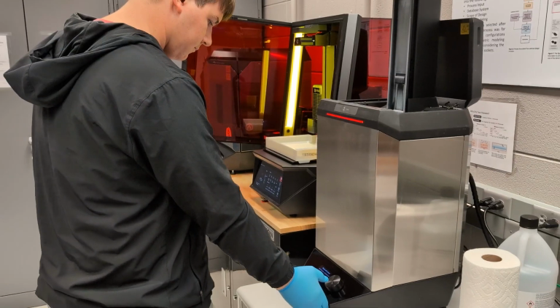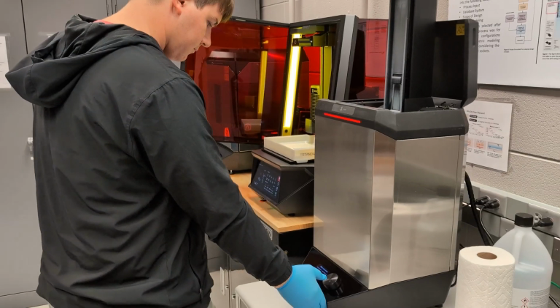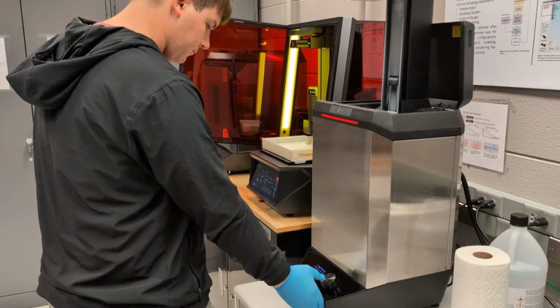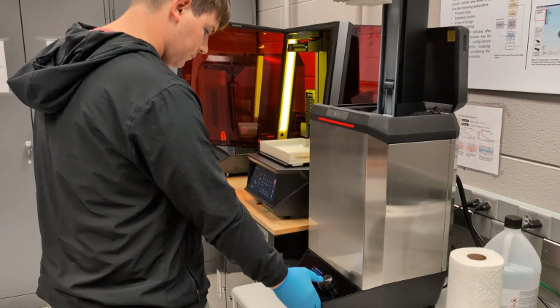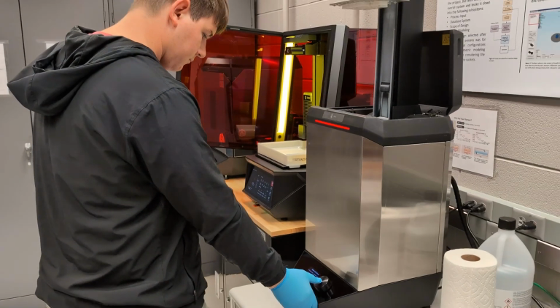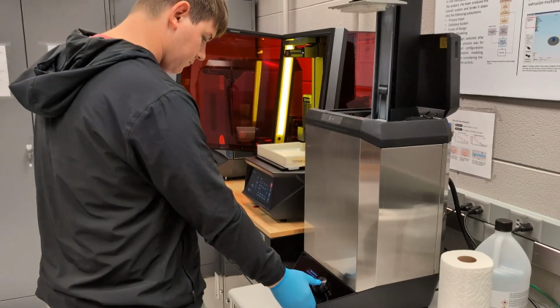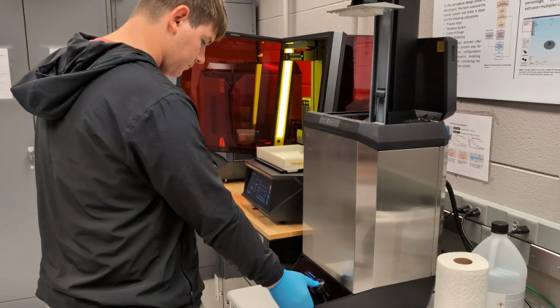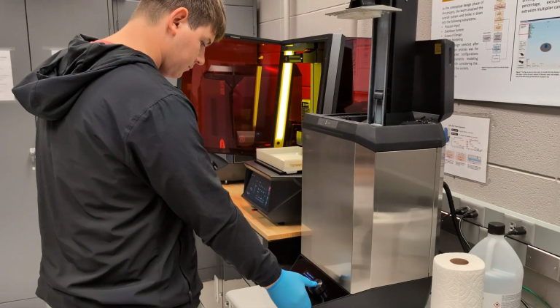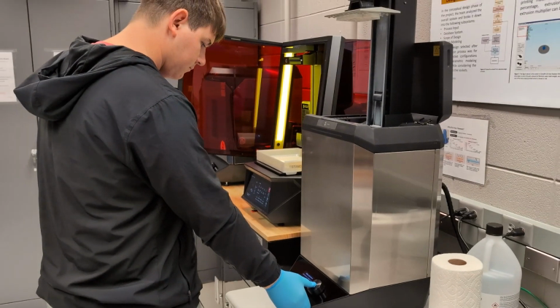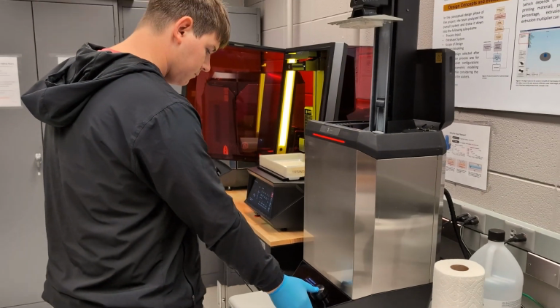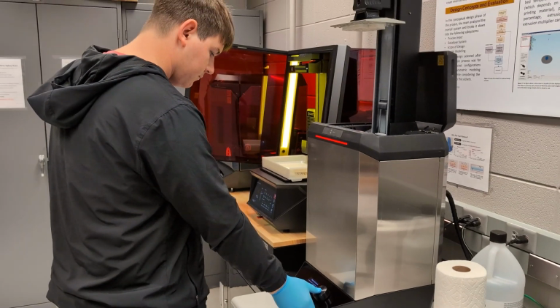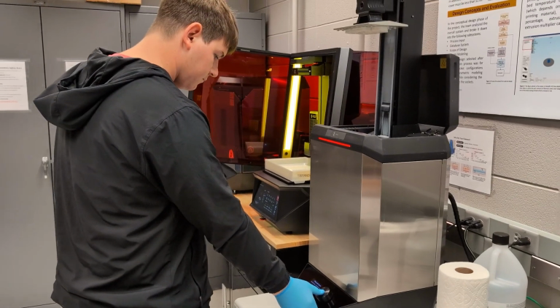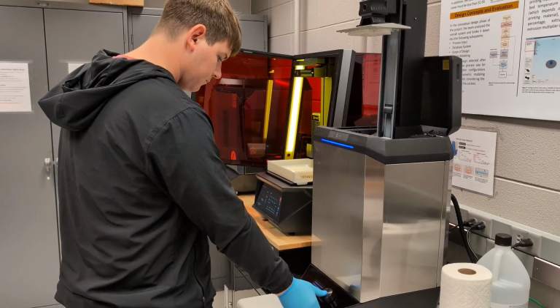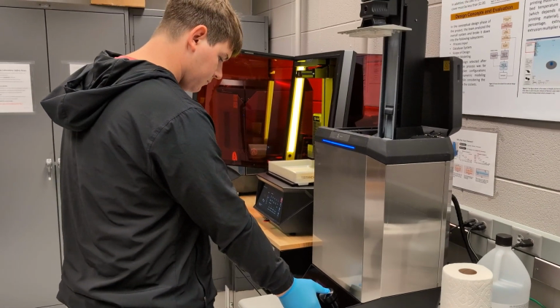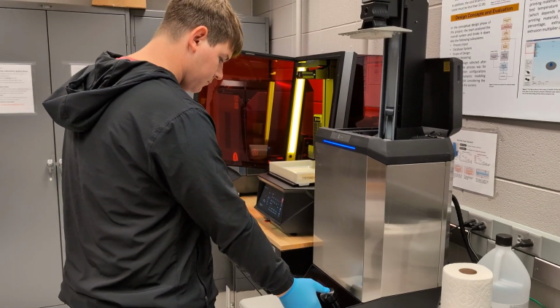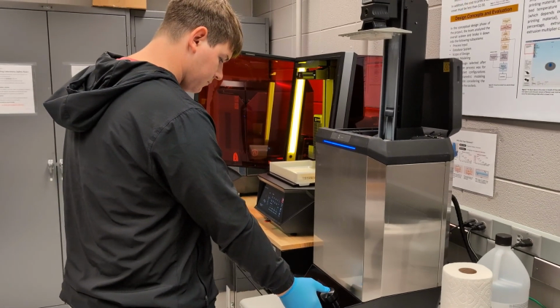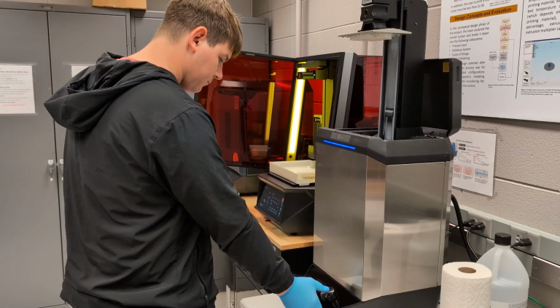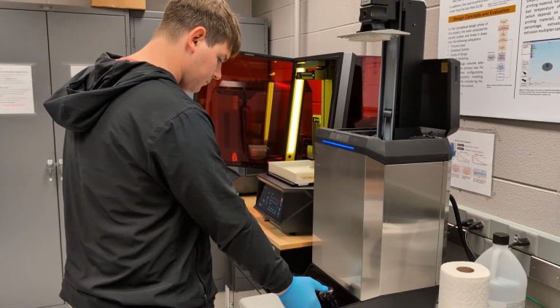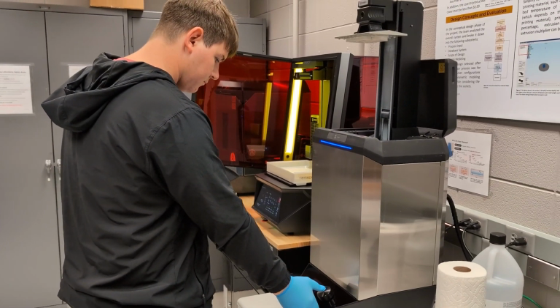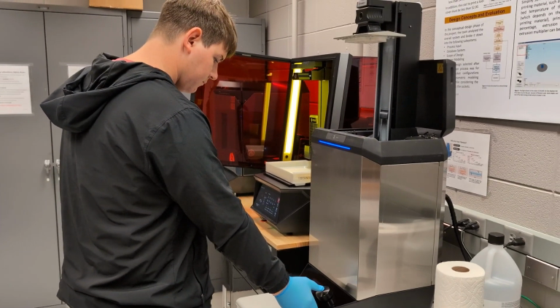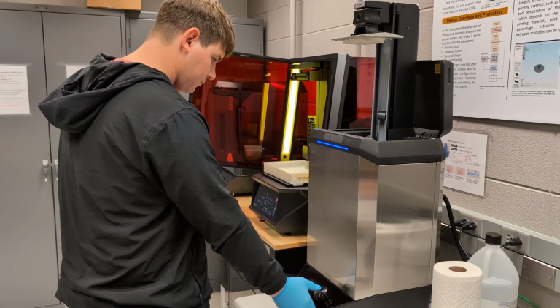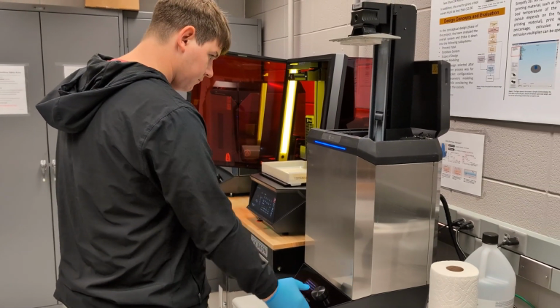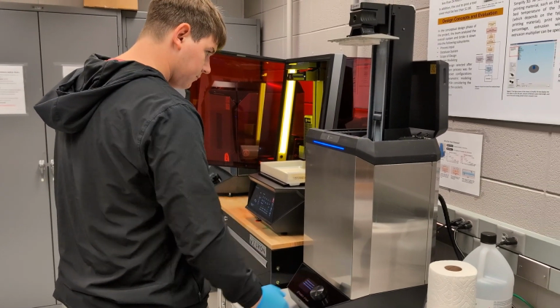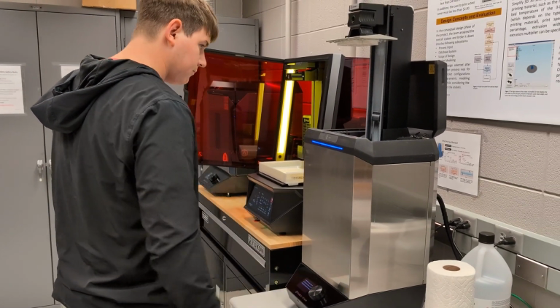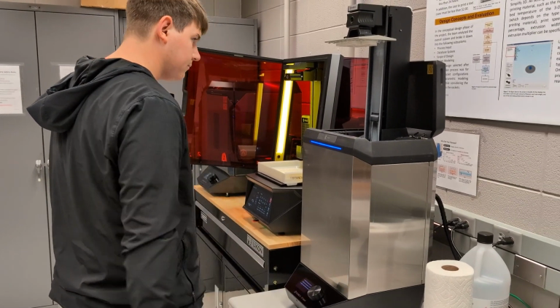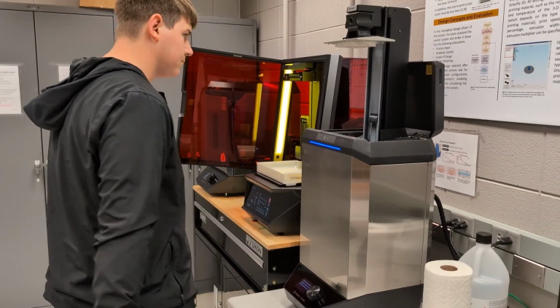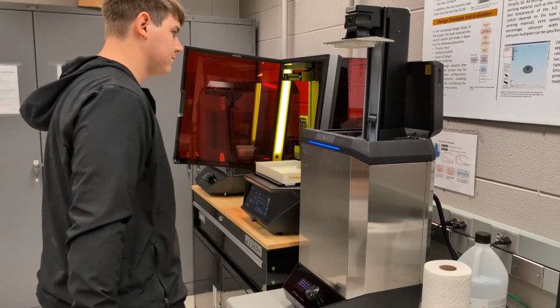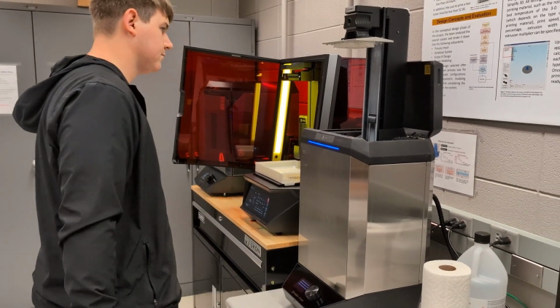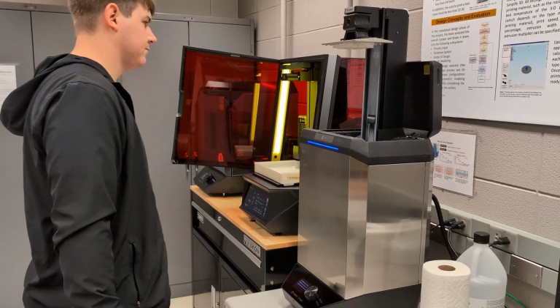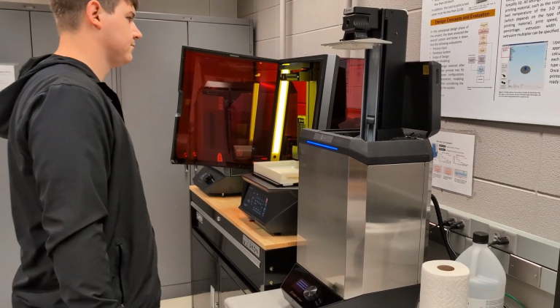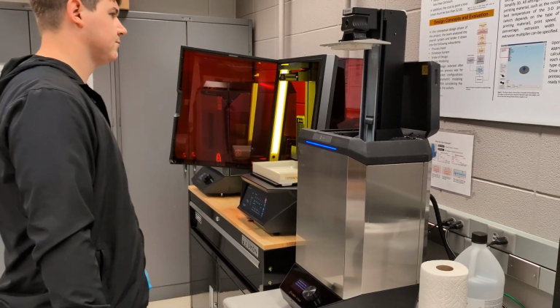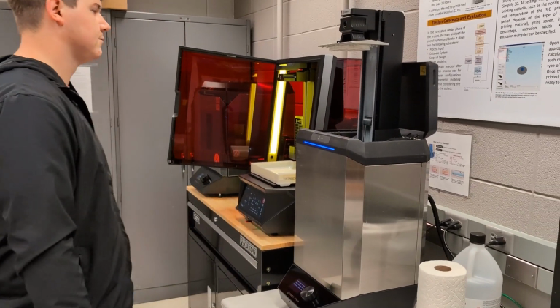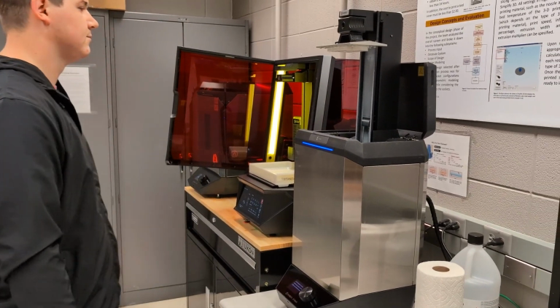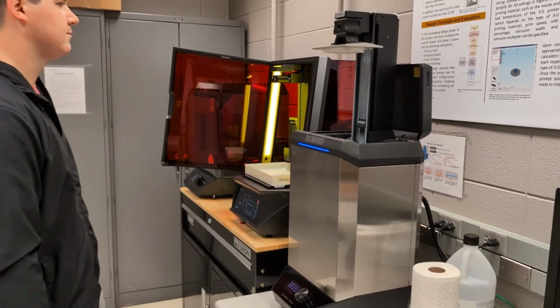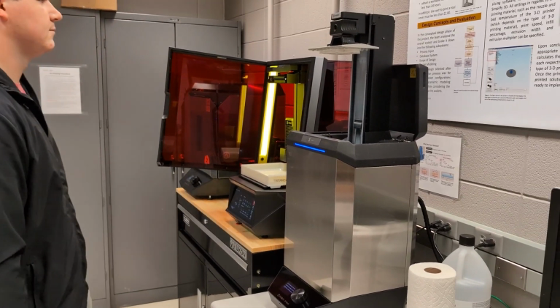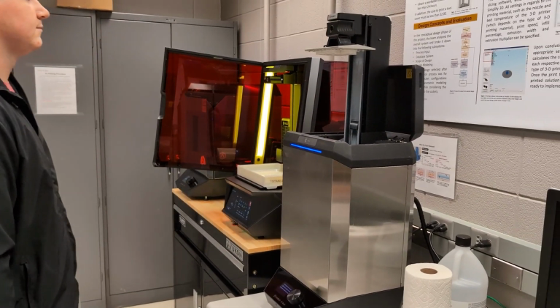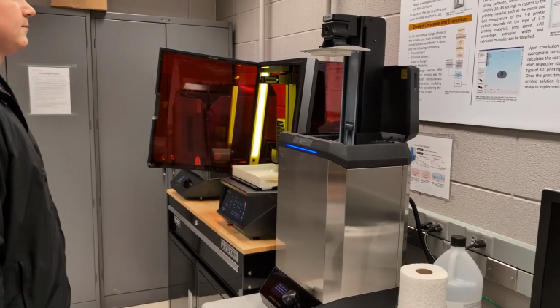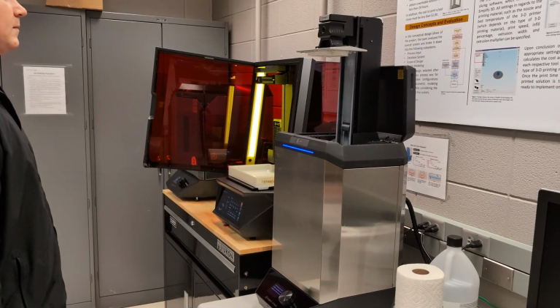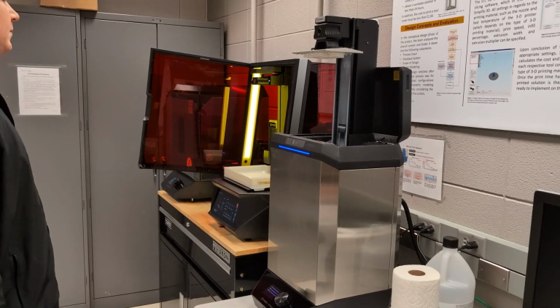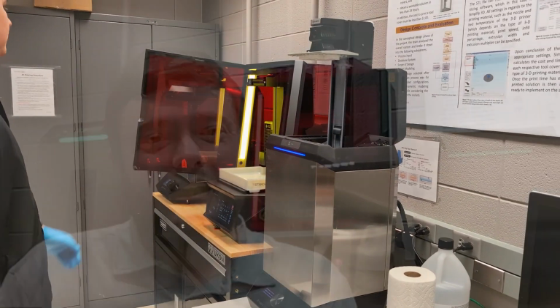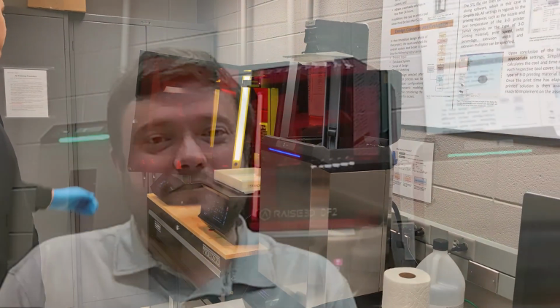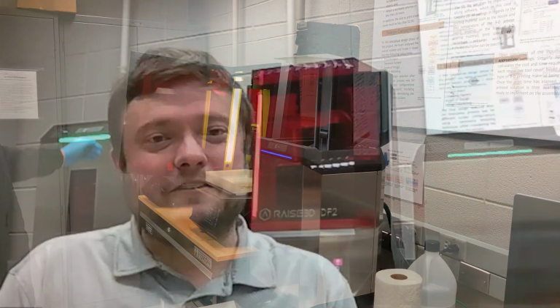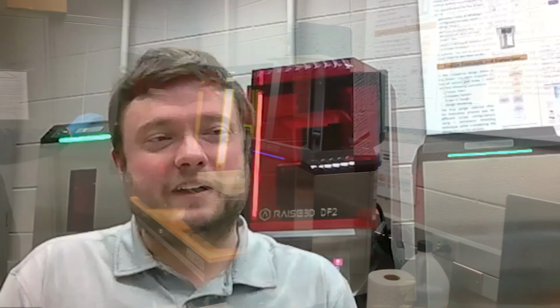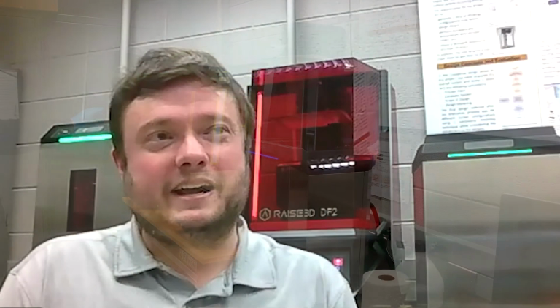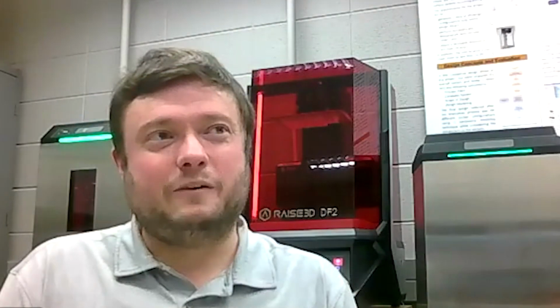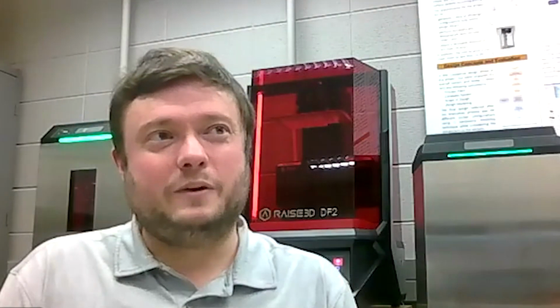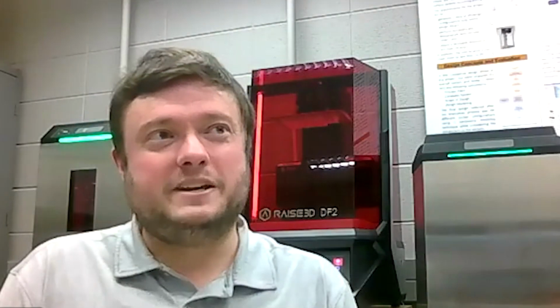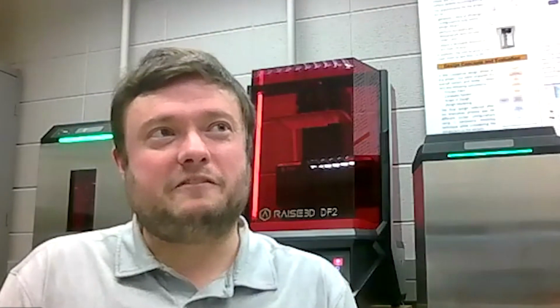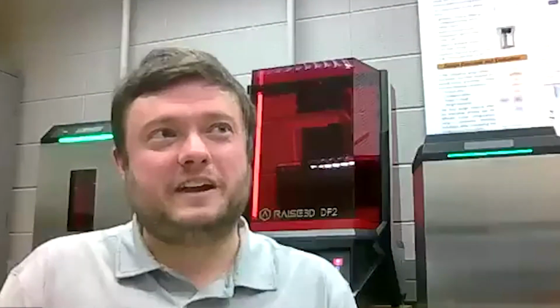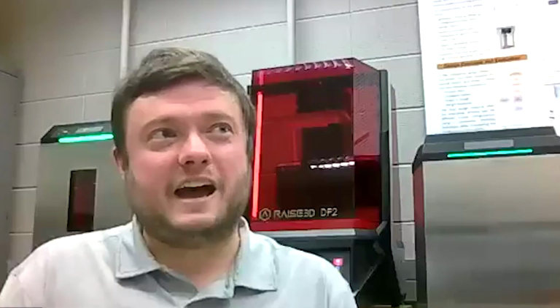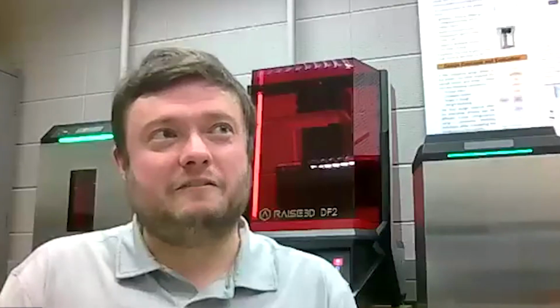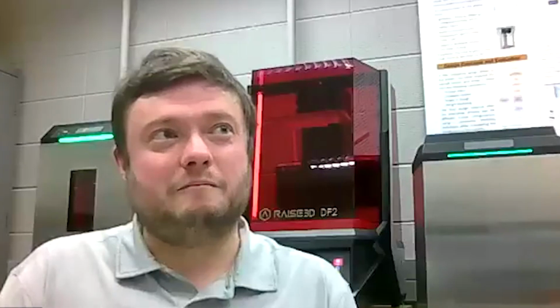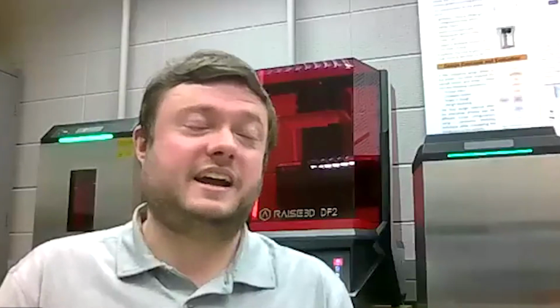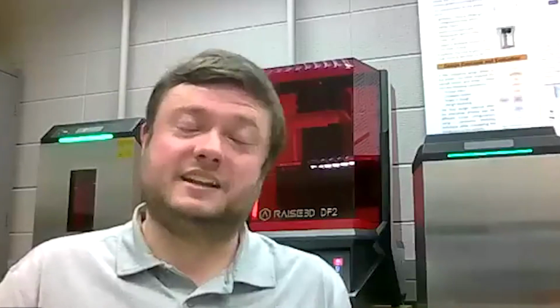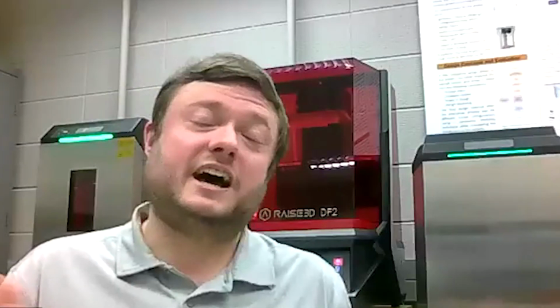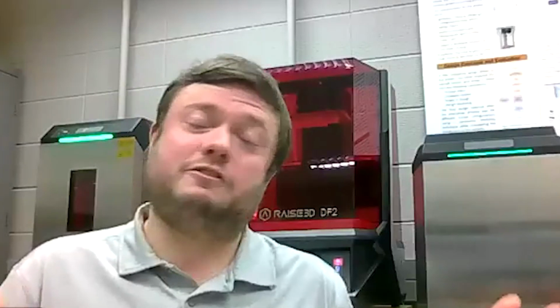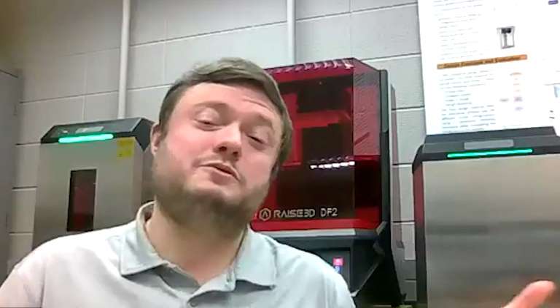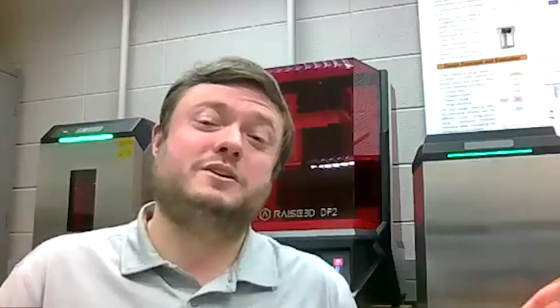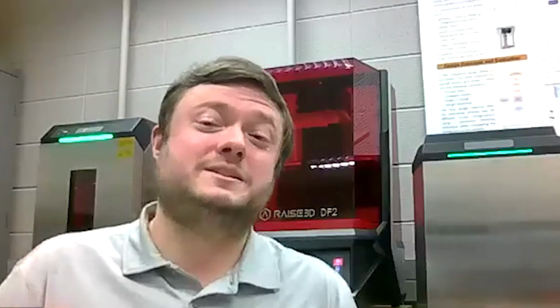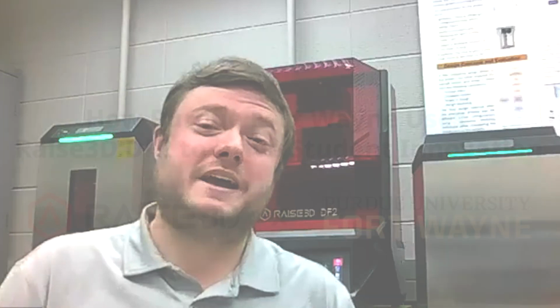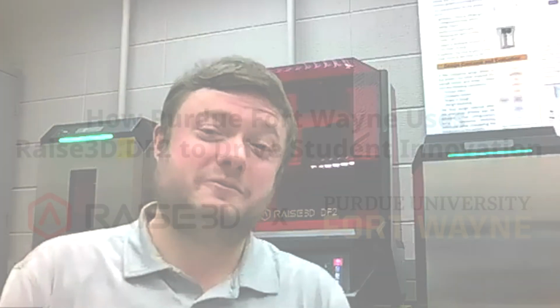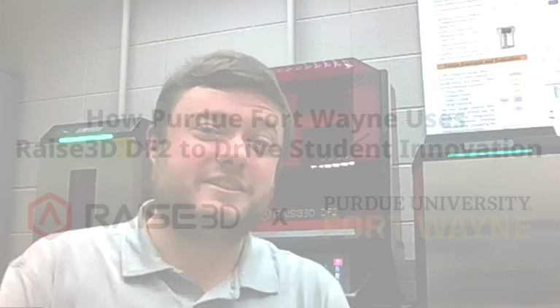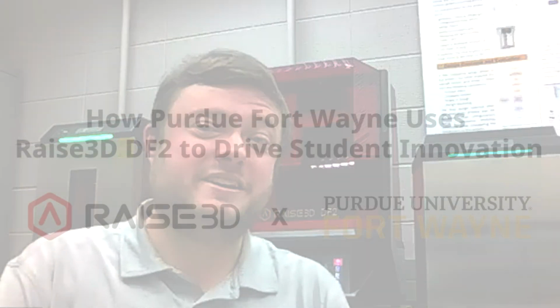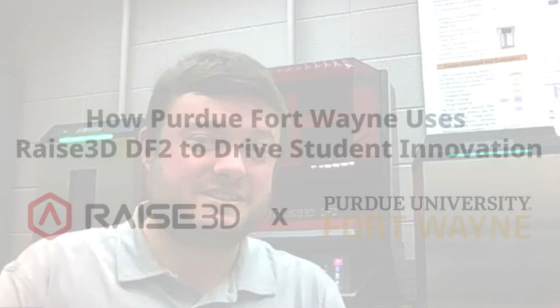Really, we're at just the tip of the iceberg as far as usage goes with this printer. We definitely have a lot of room to expand on this.